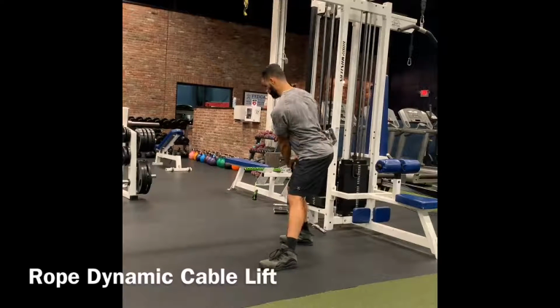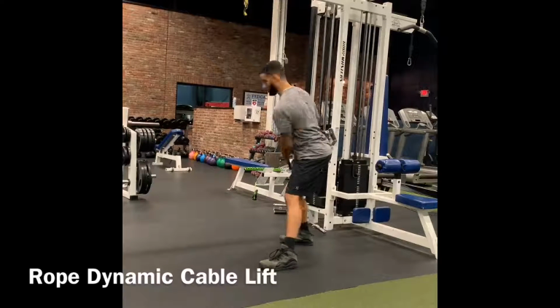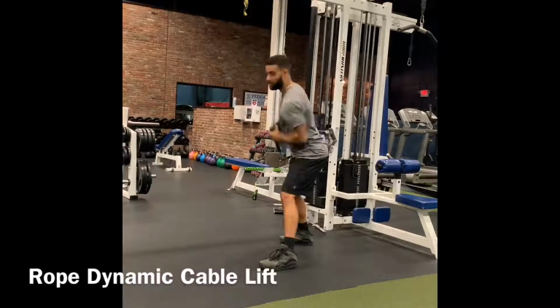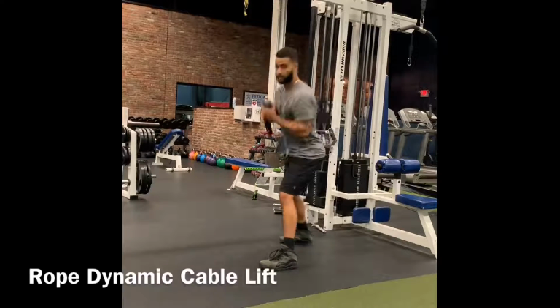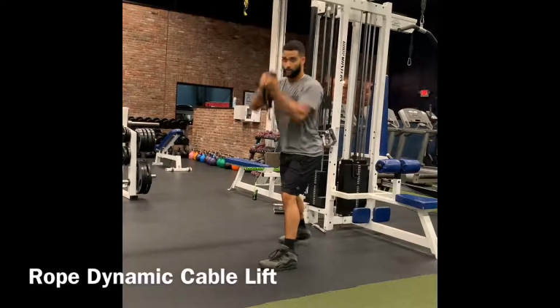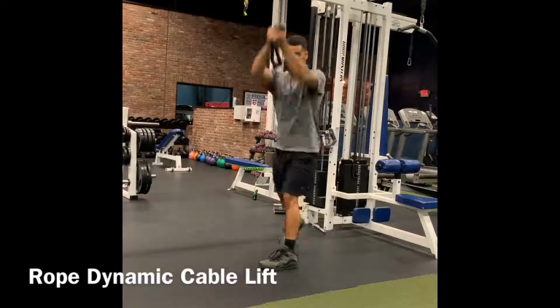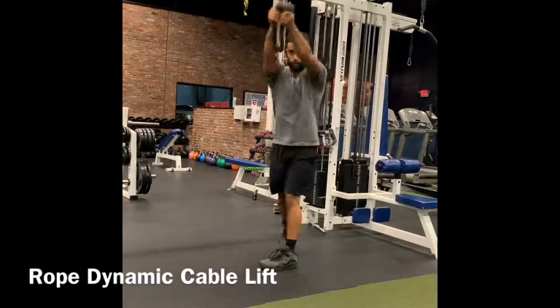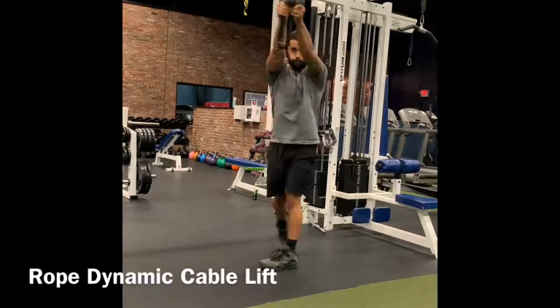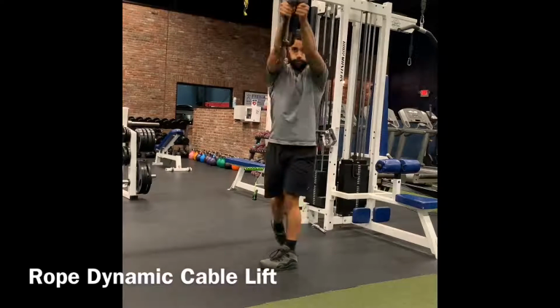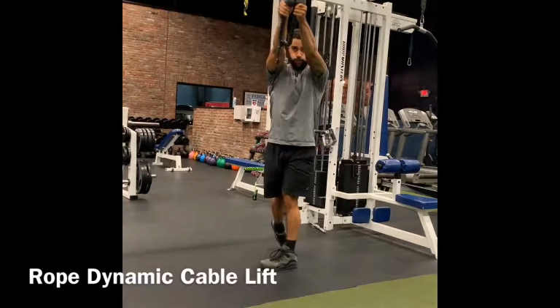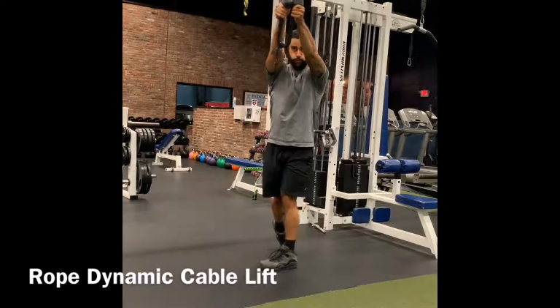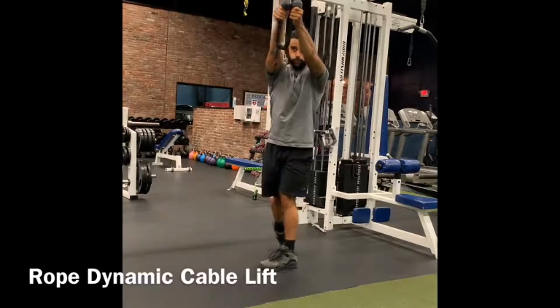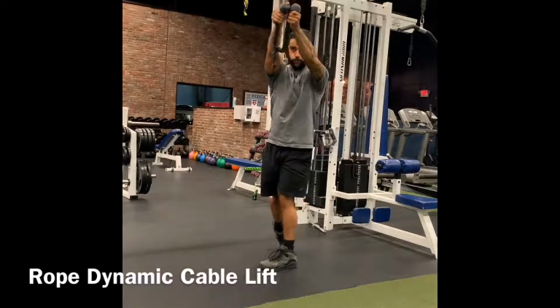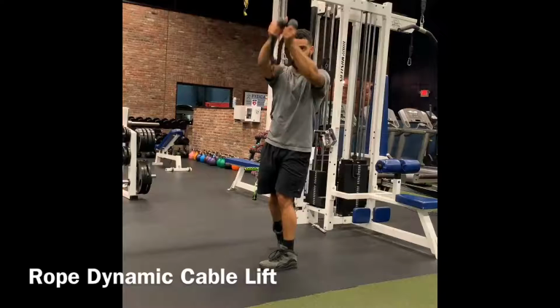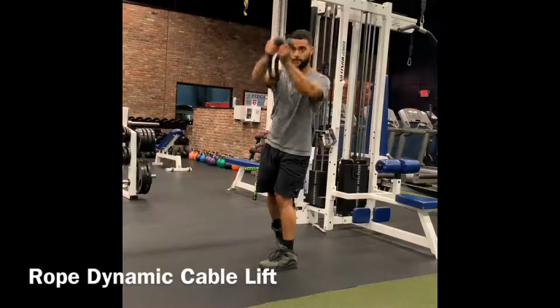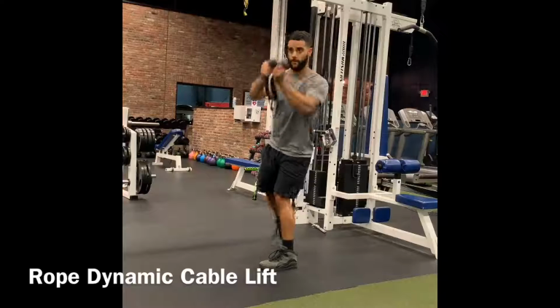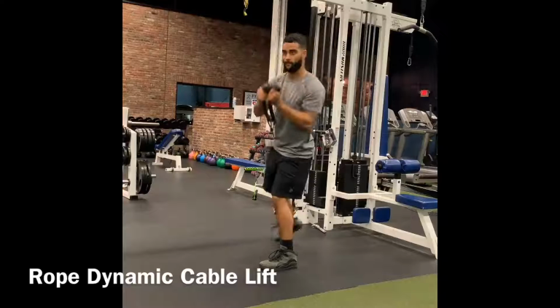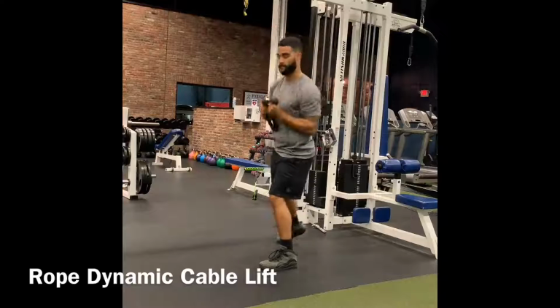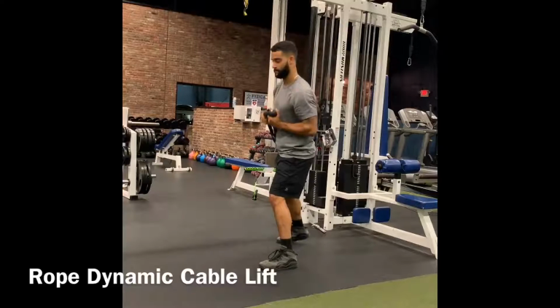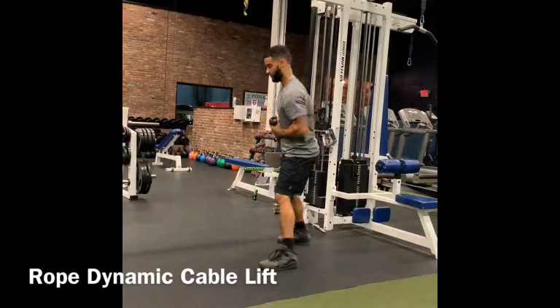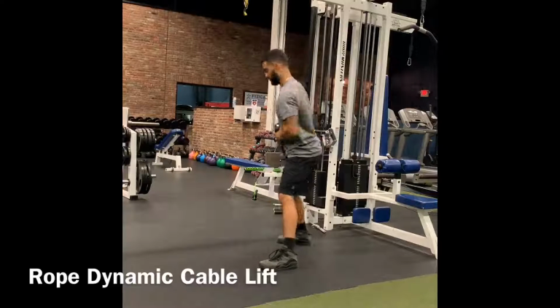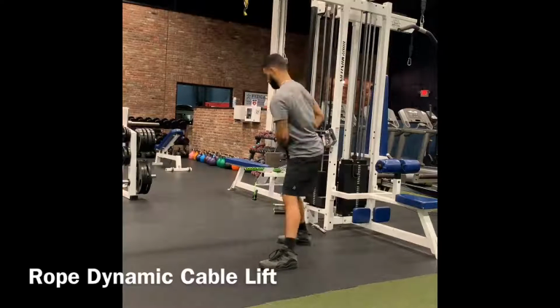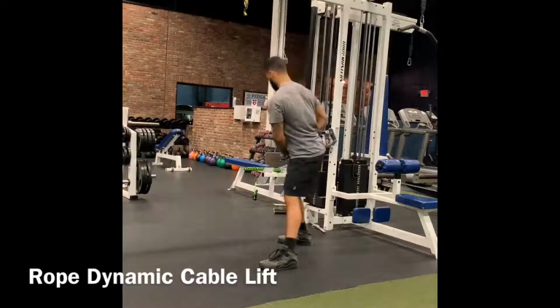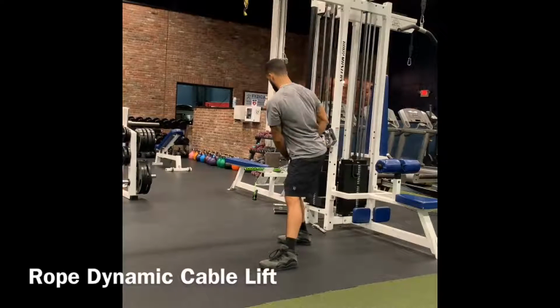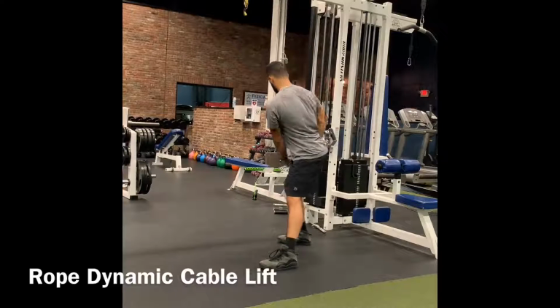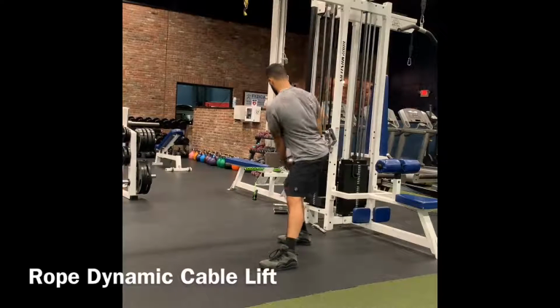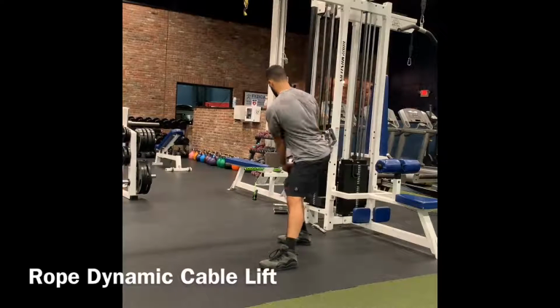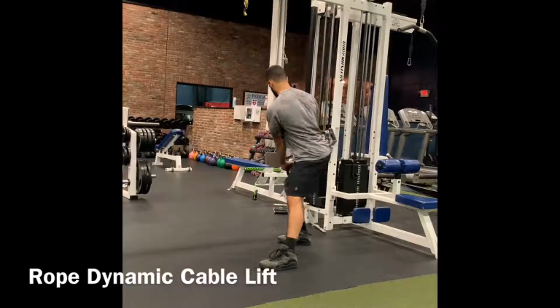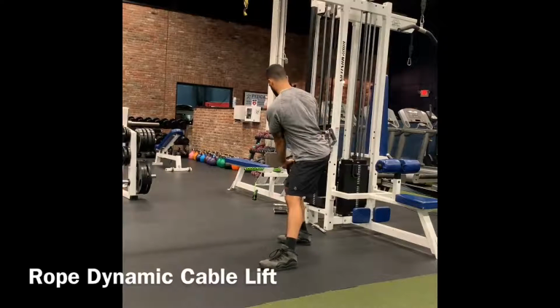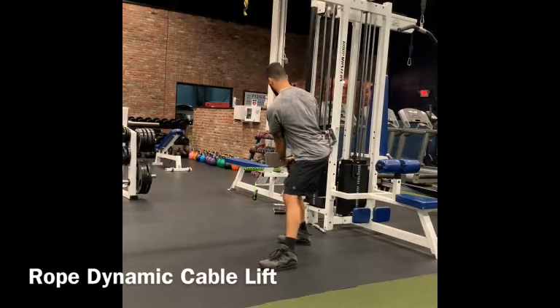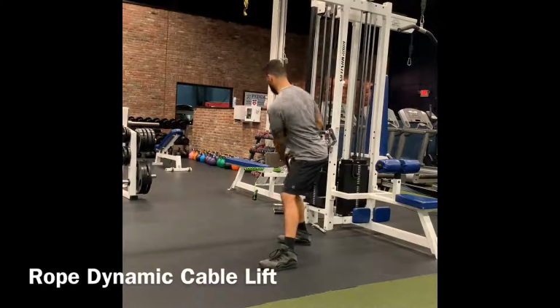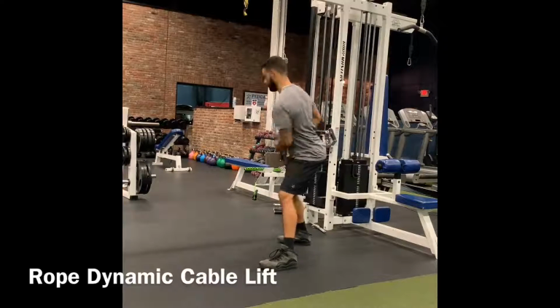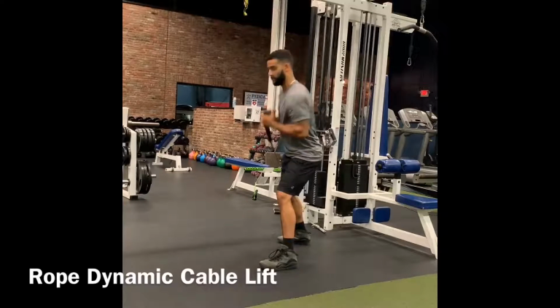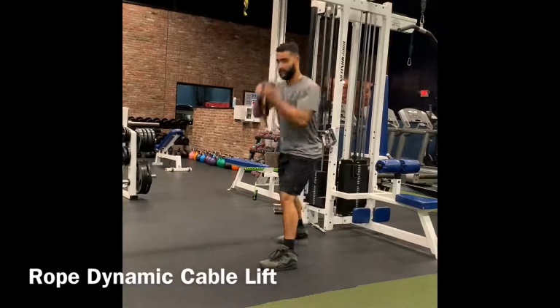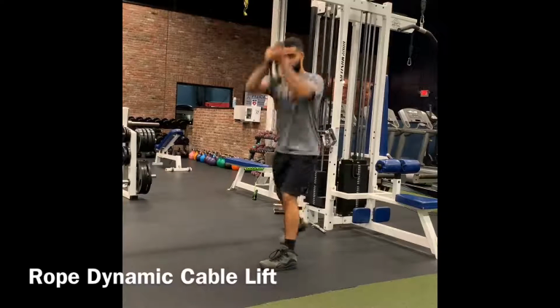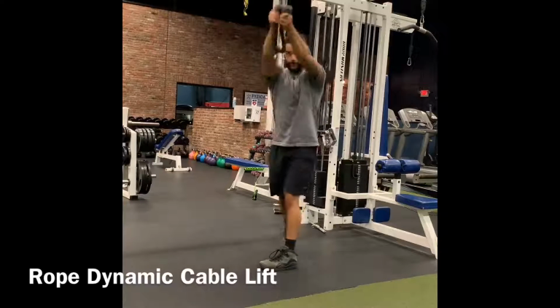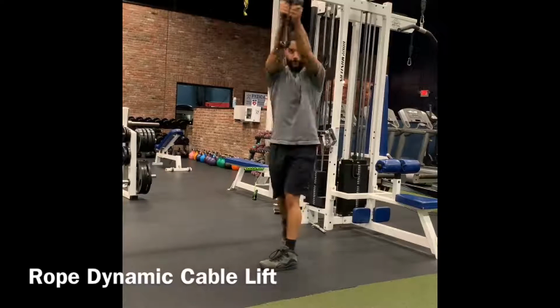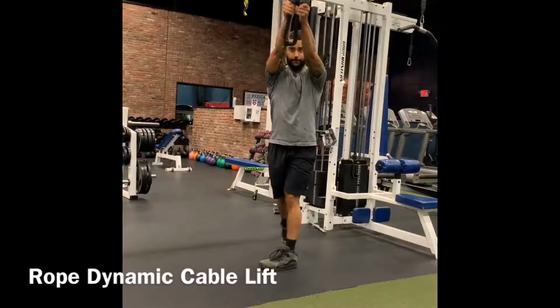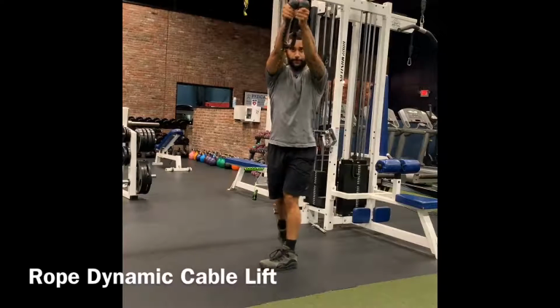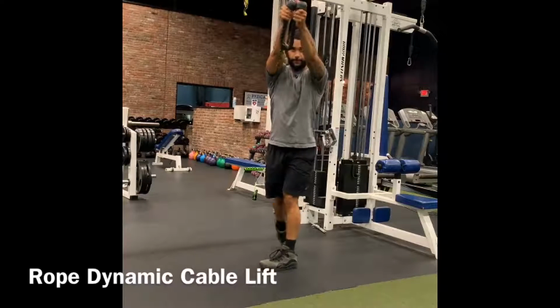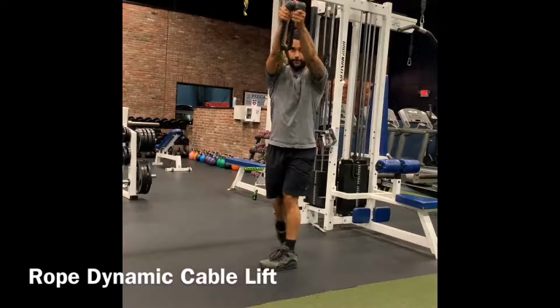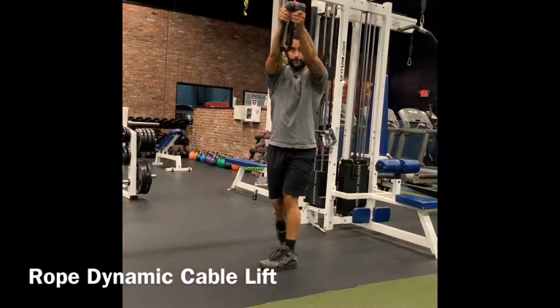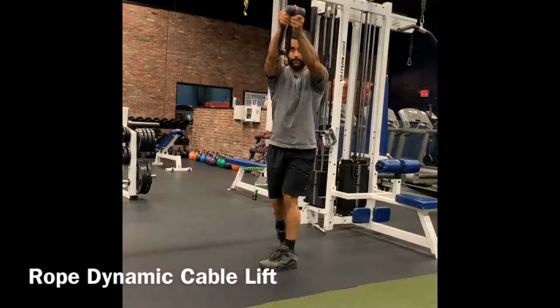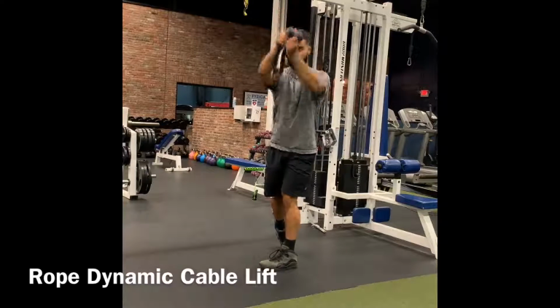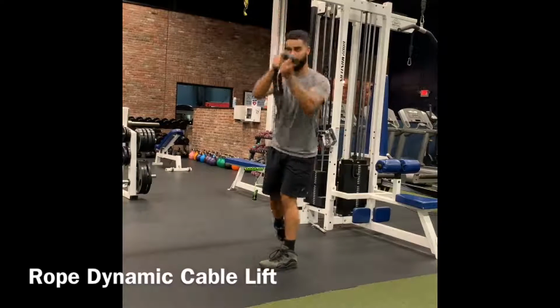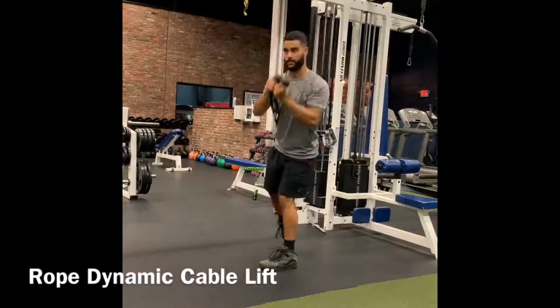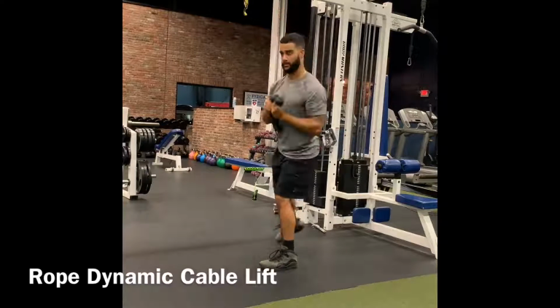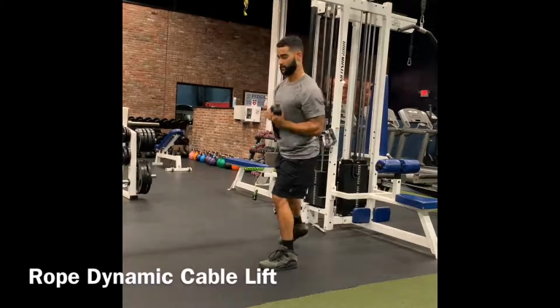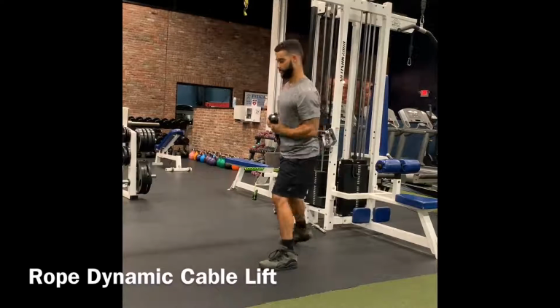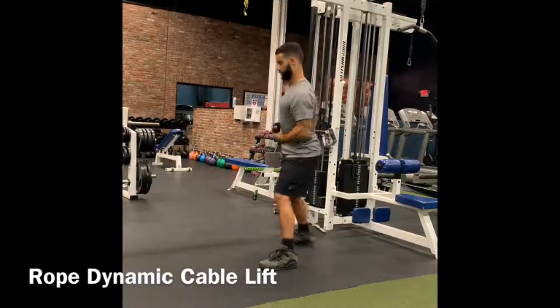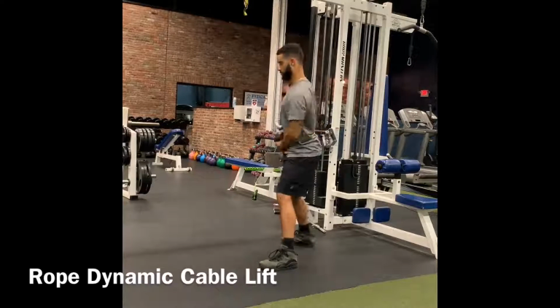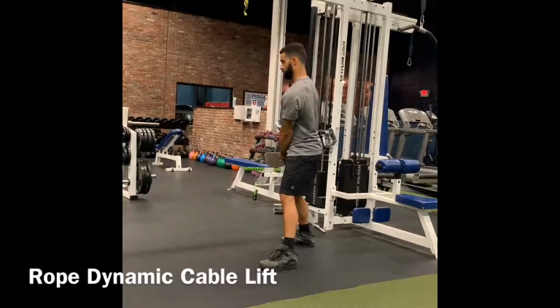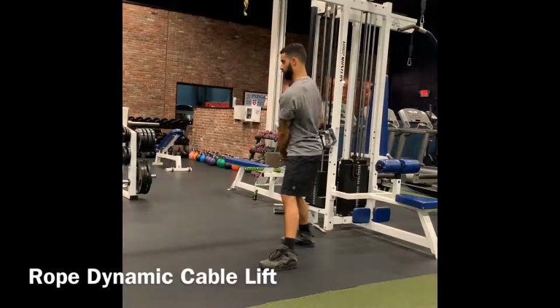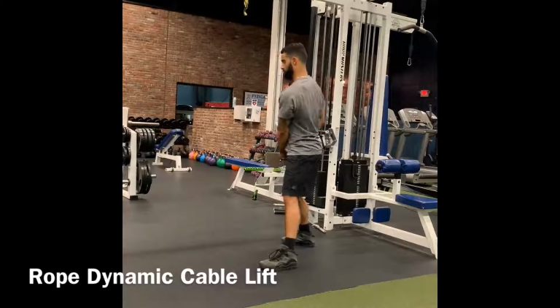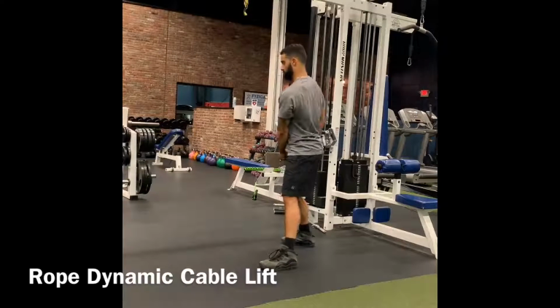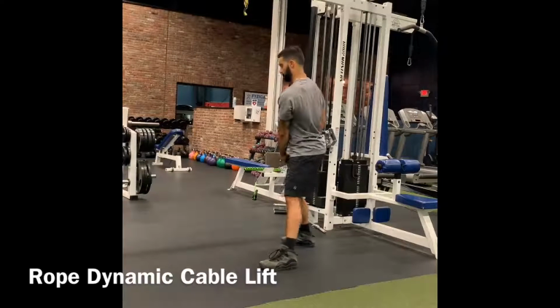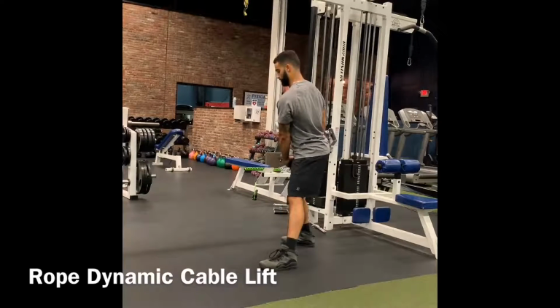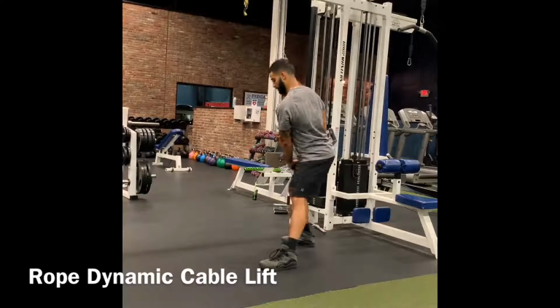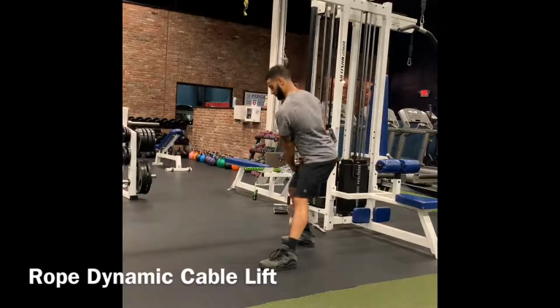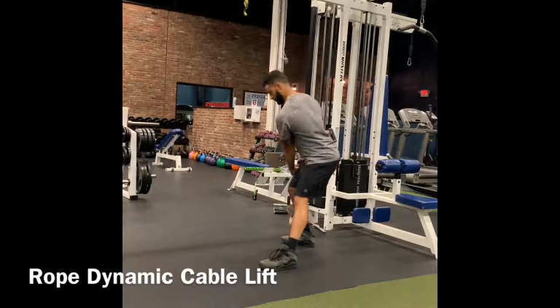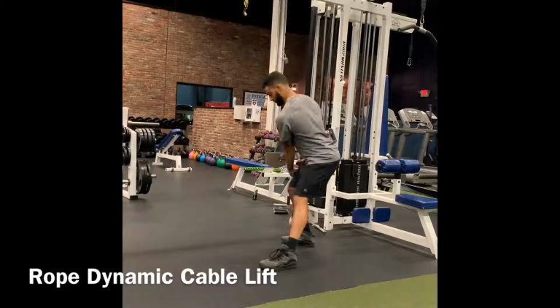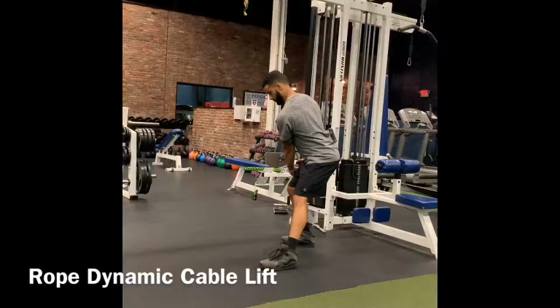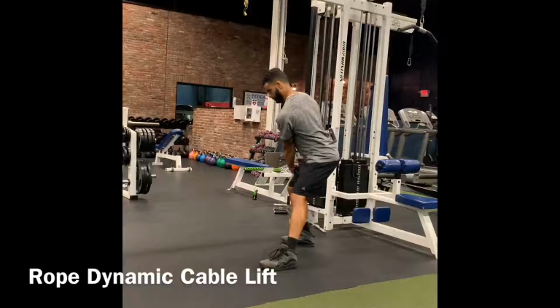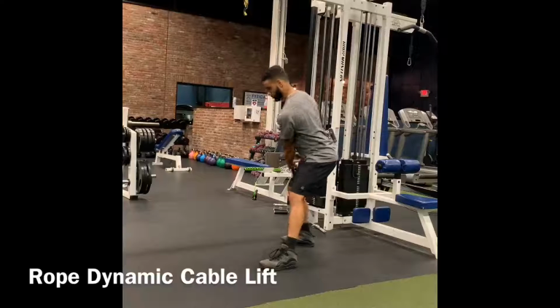Torso is tall. Your core is tight. Deep exhale at the top and full engagement of your core and glute.